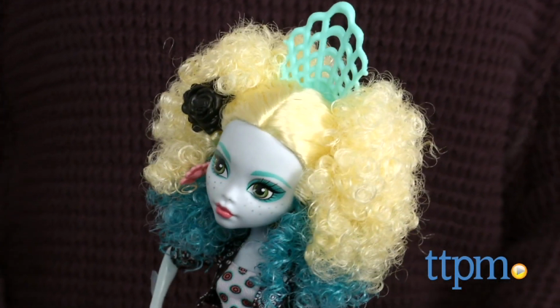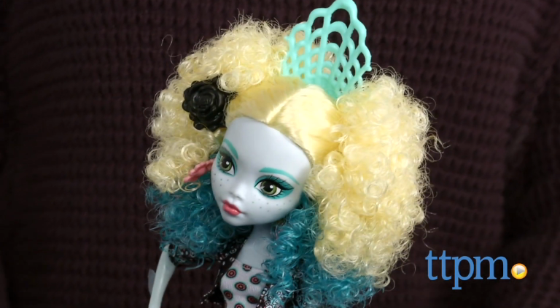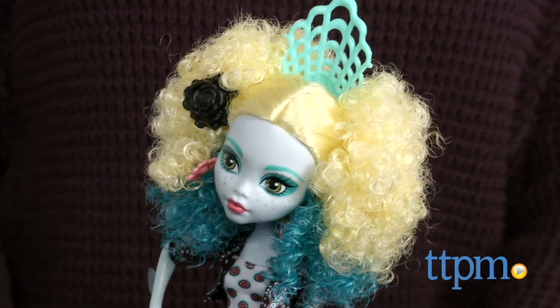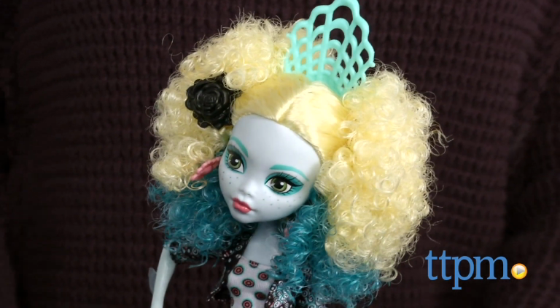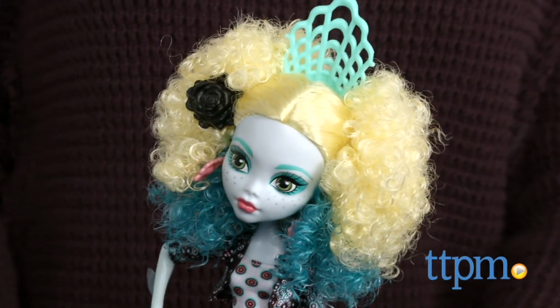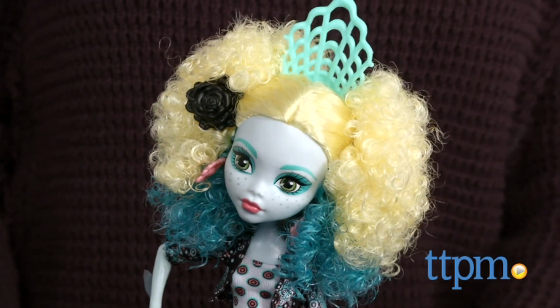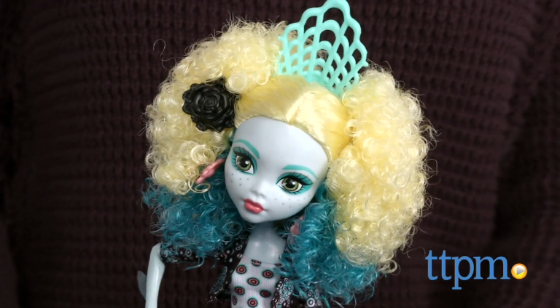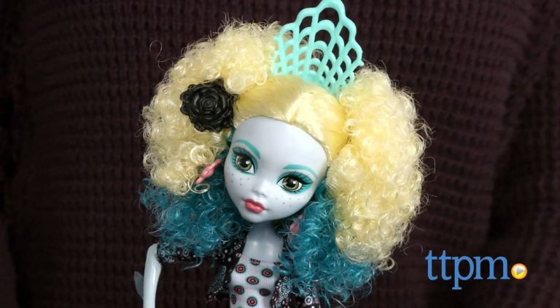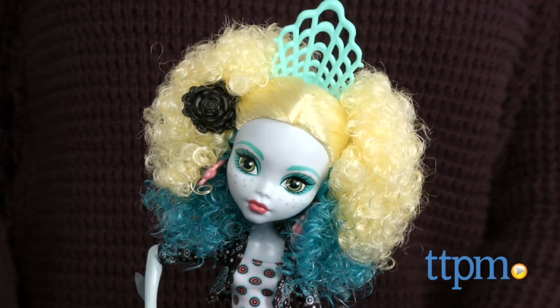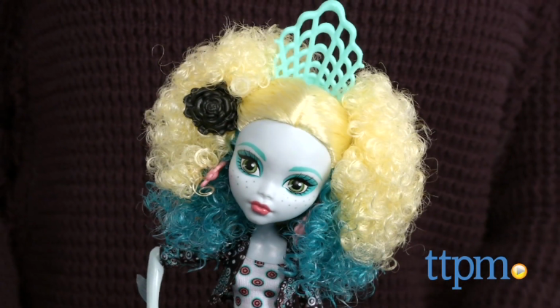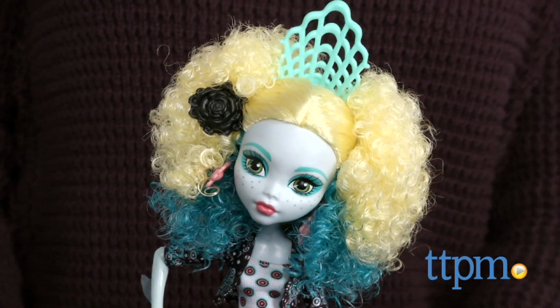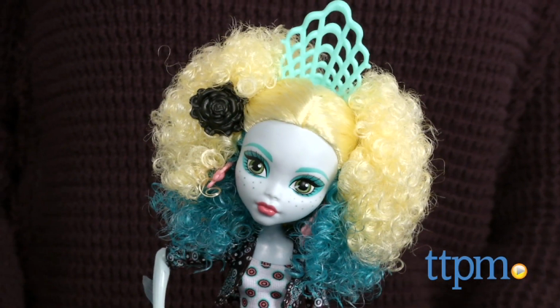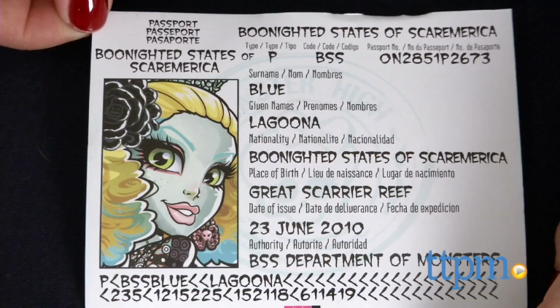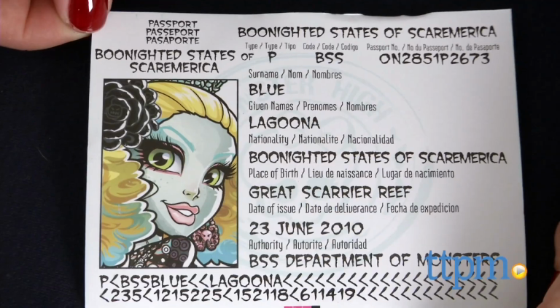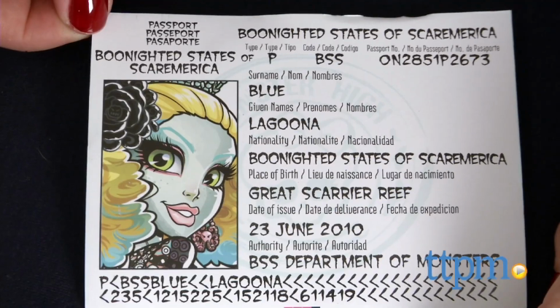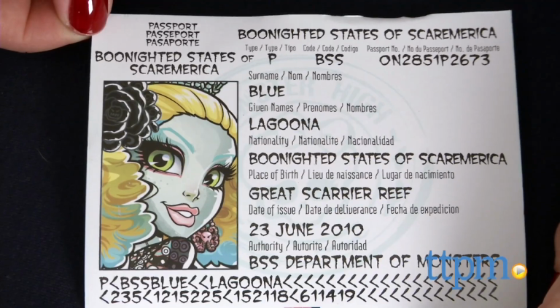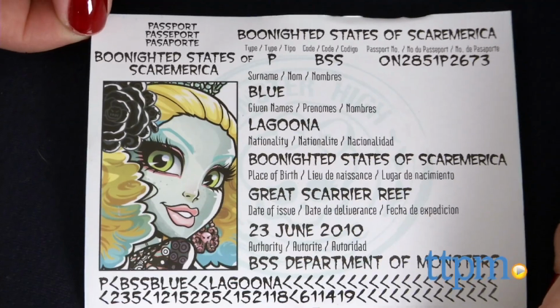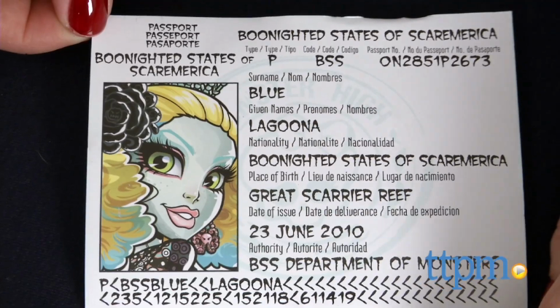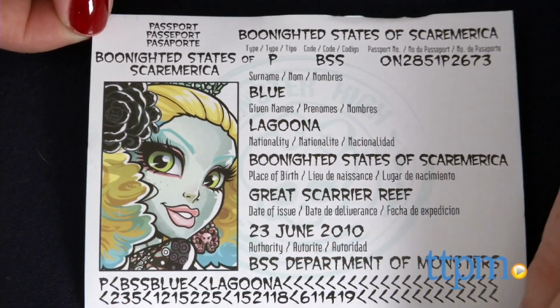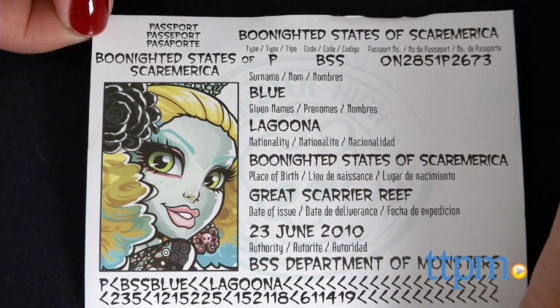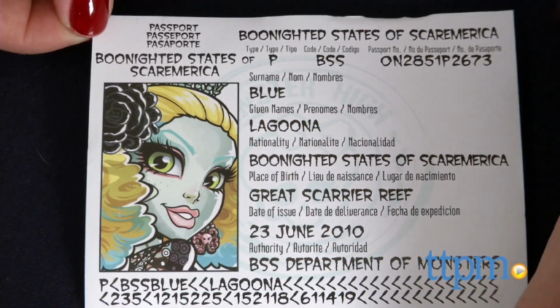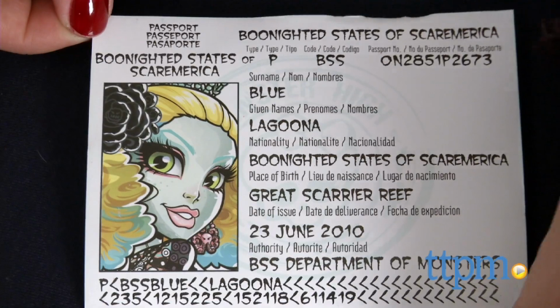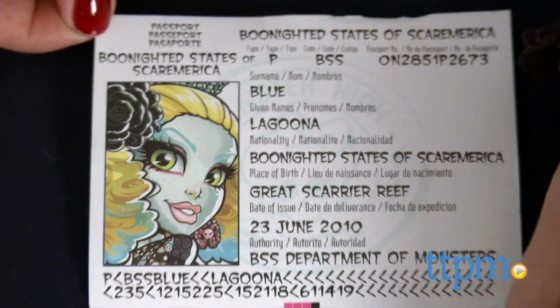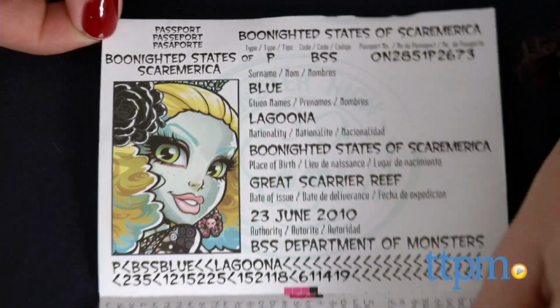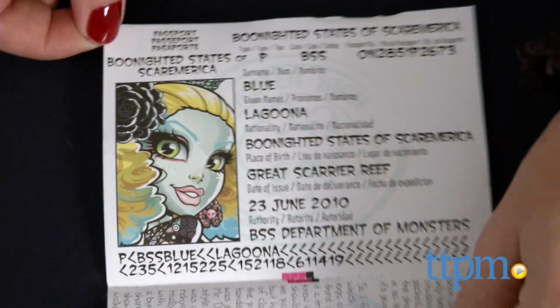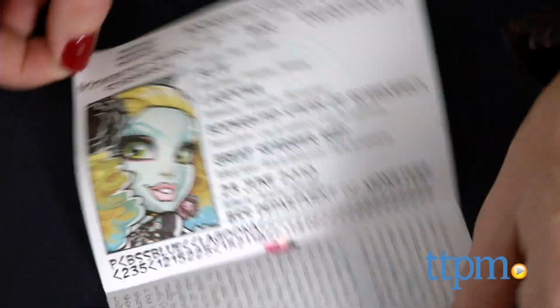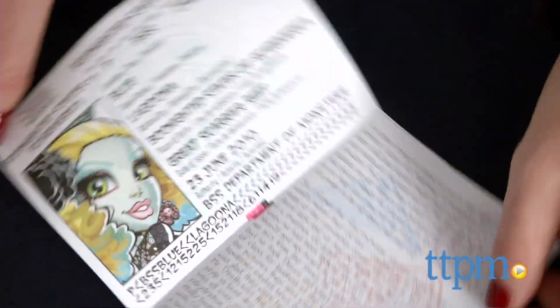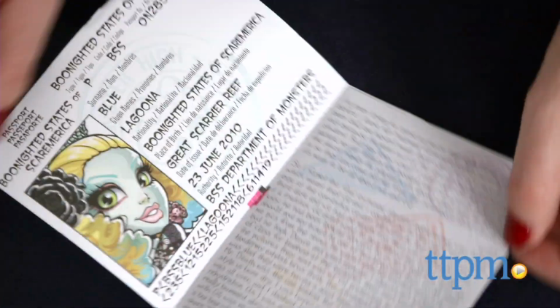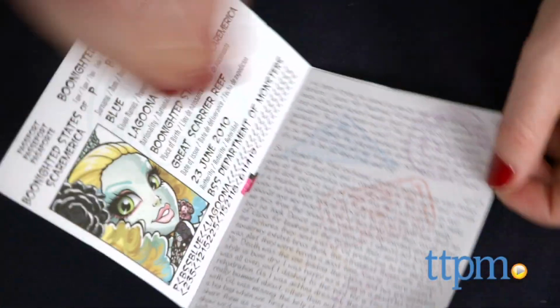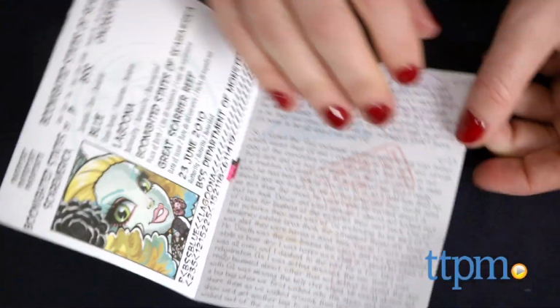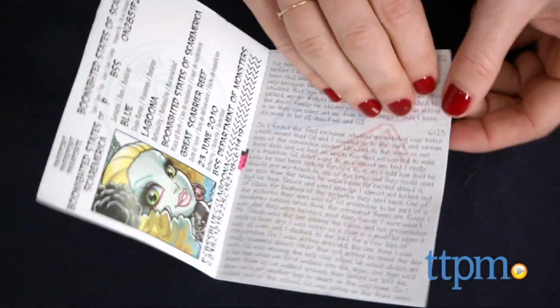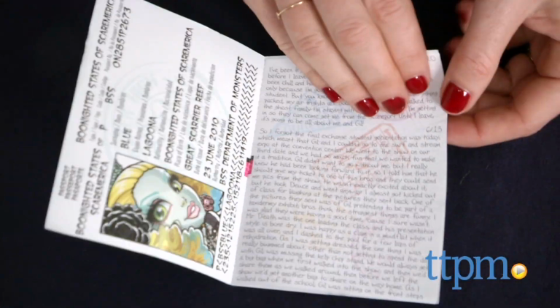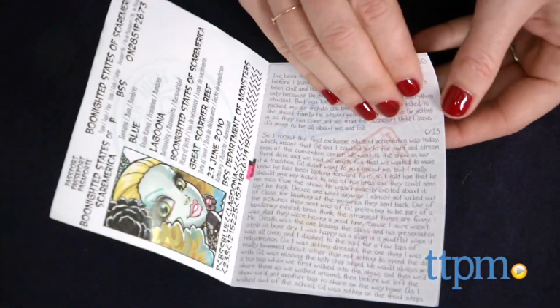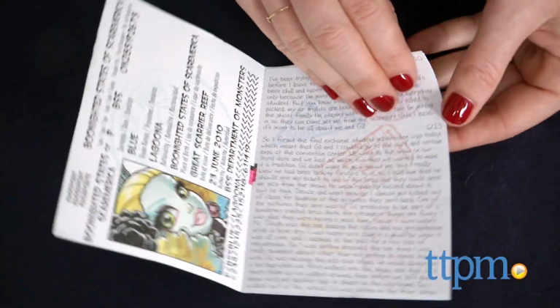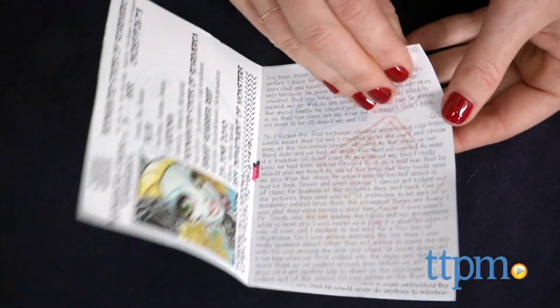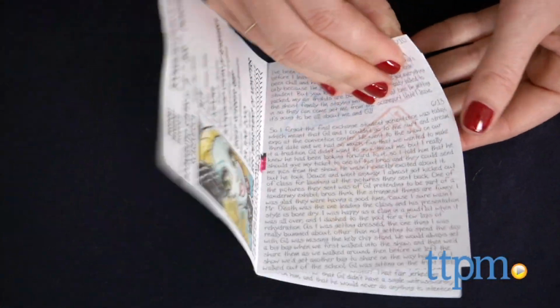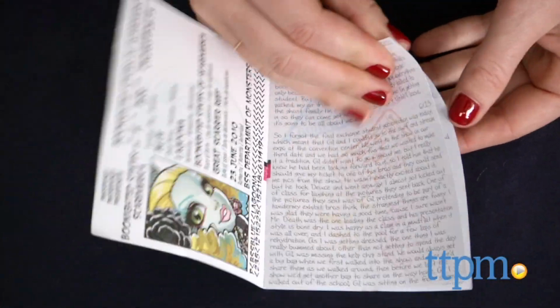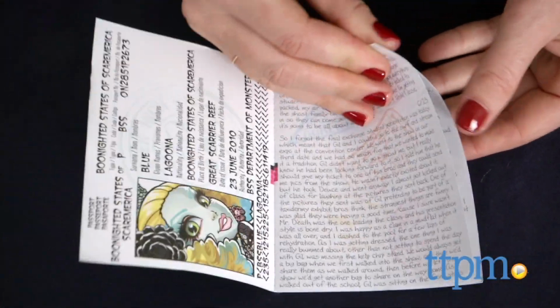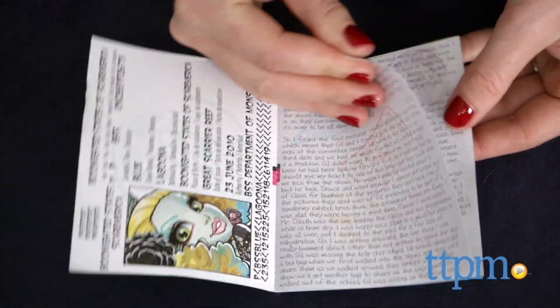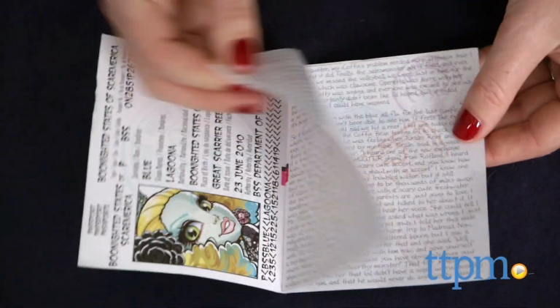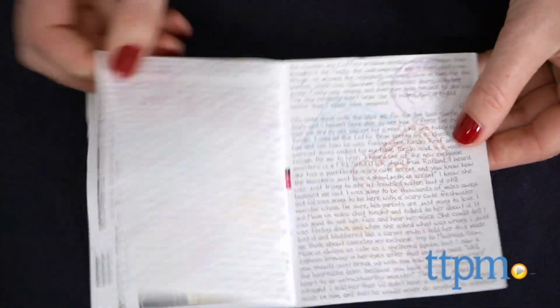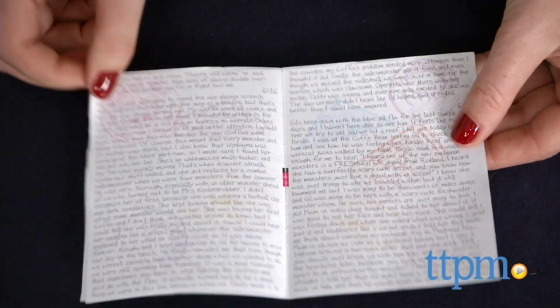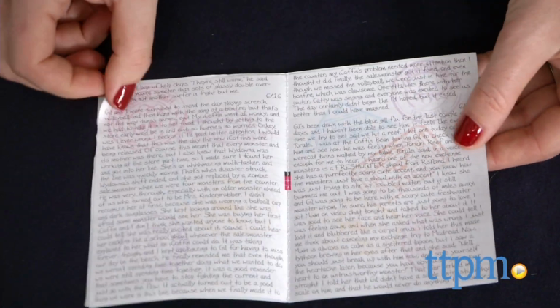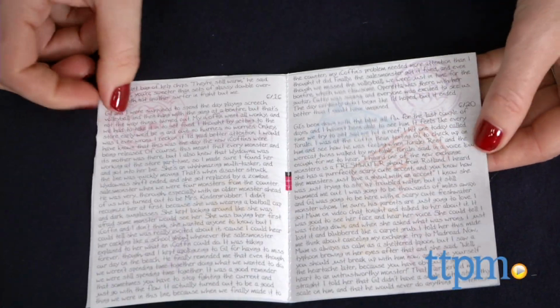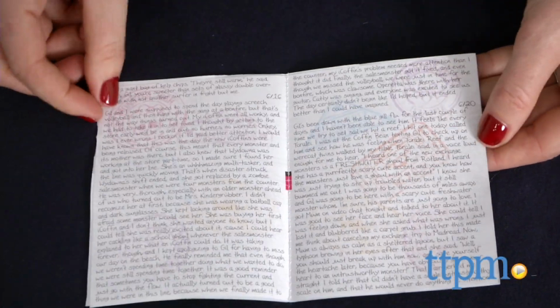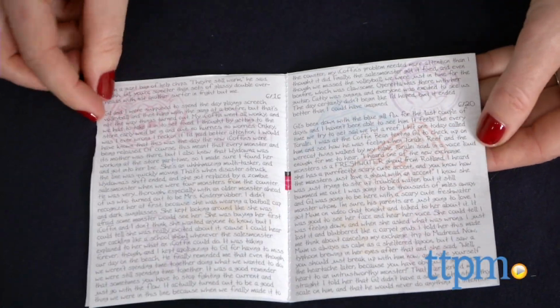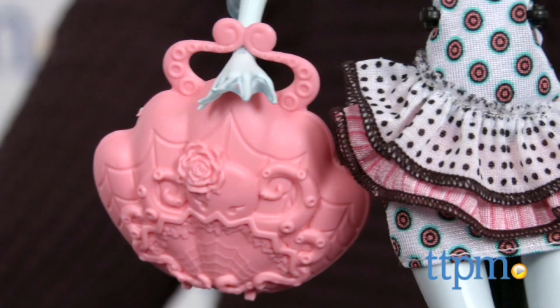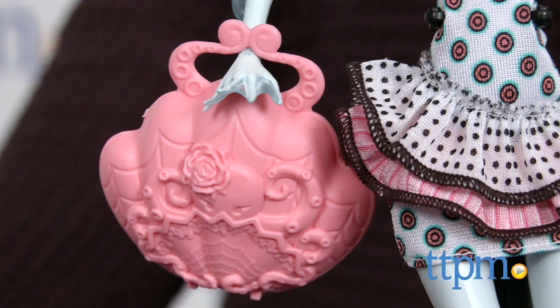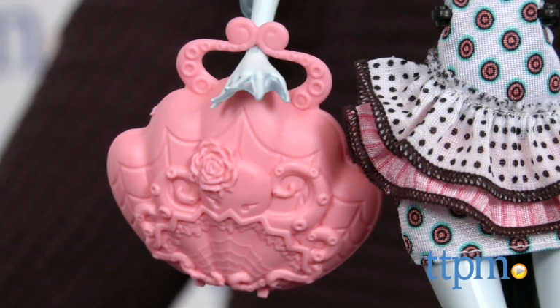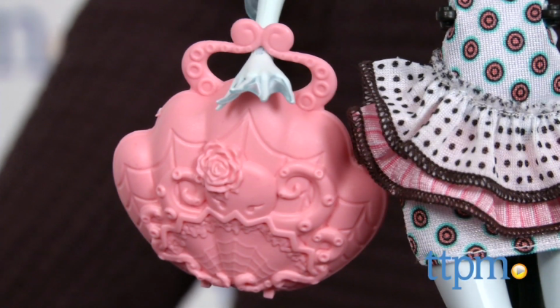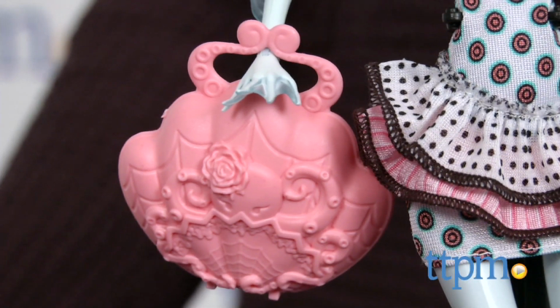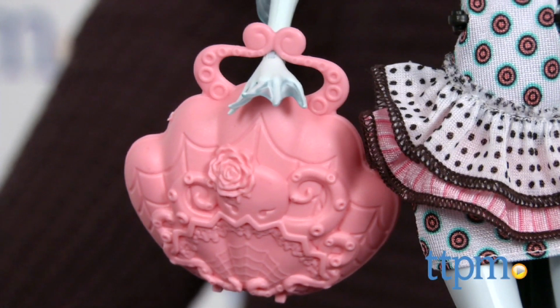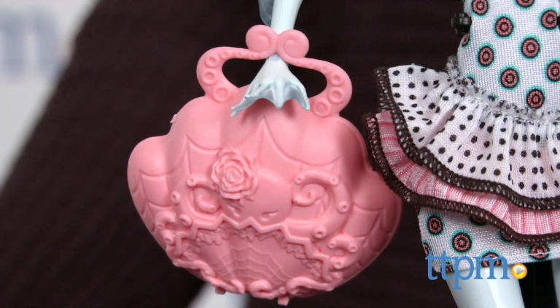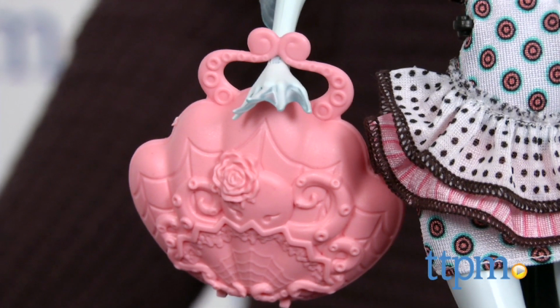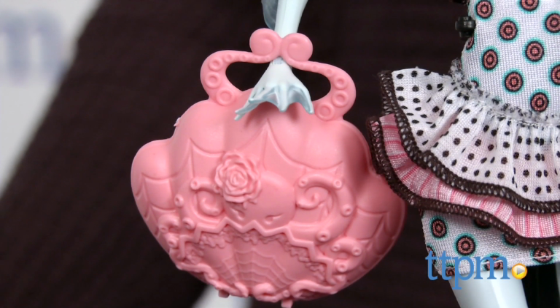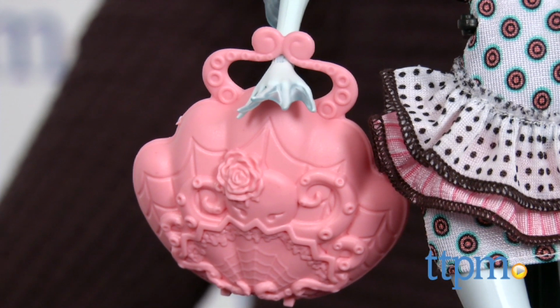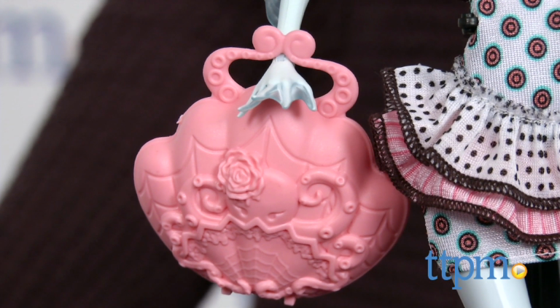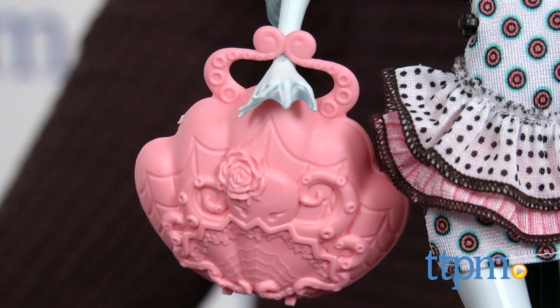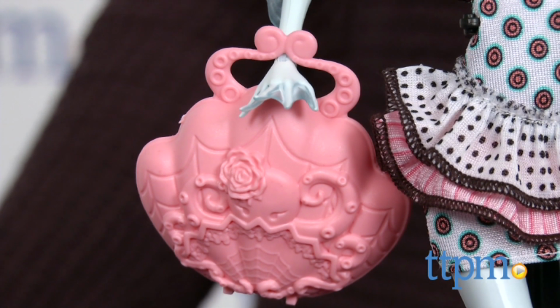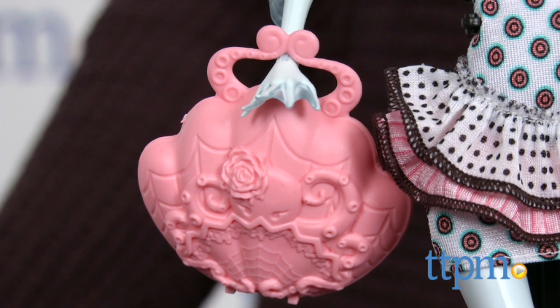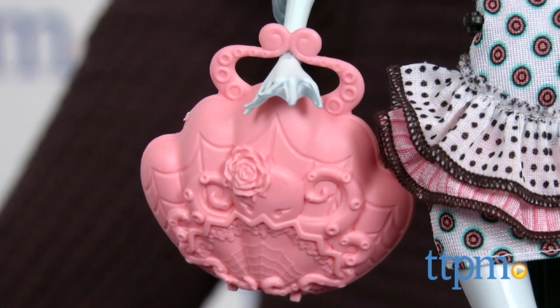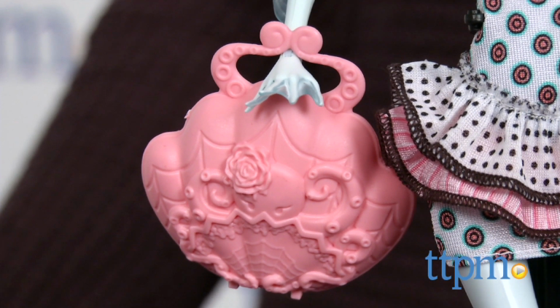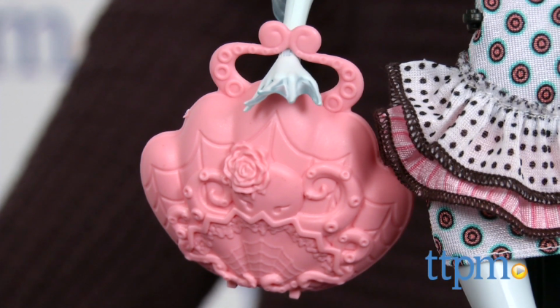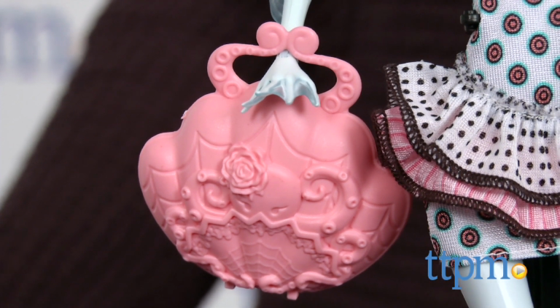She also comes with a passport that doubles as a diary, a clamshell-shaped travel bag, a doll stand, and a hairbrush.